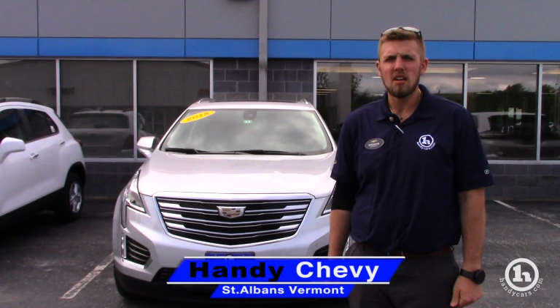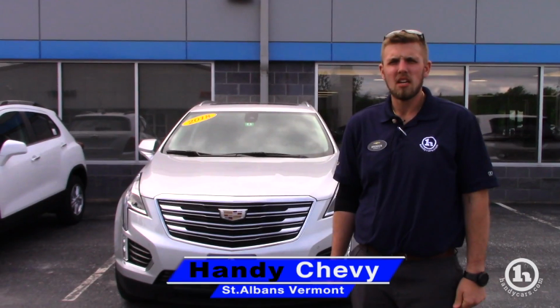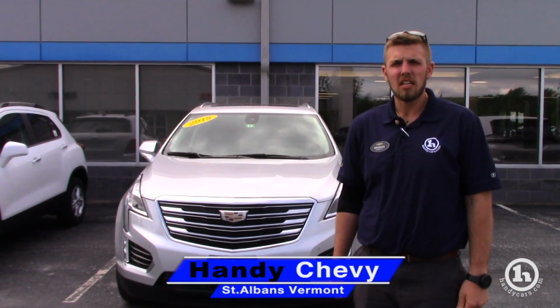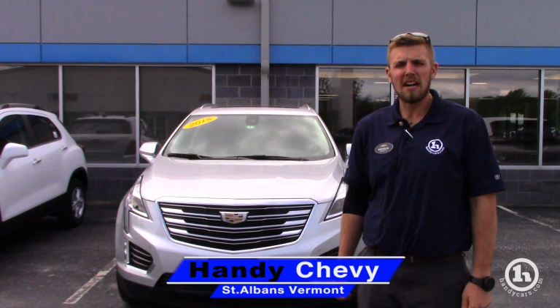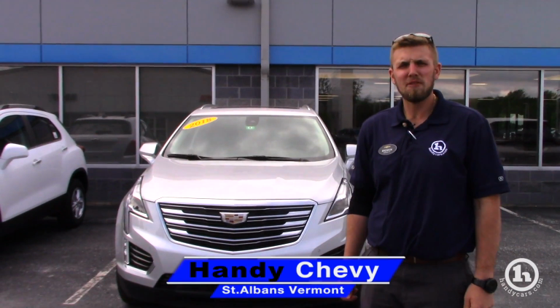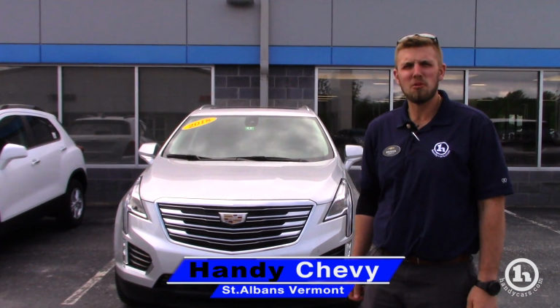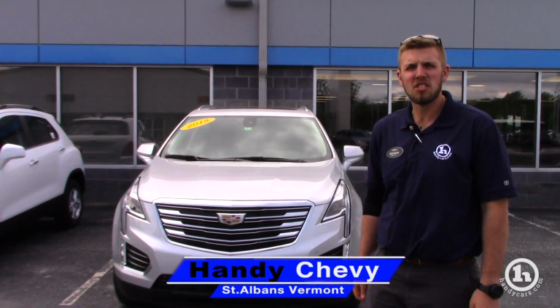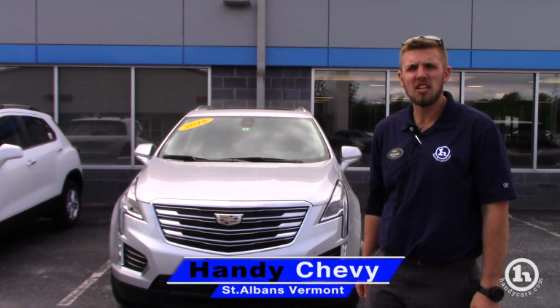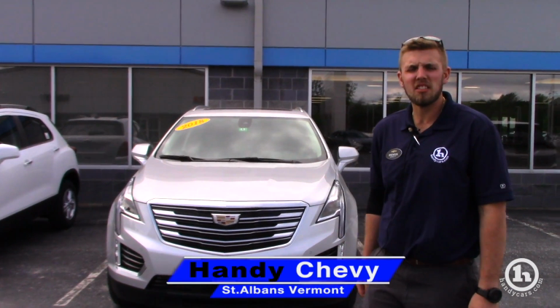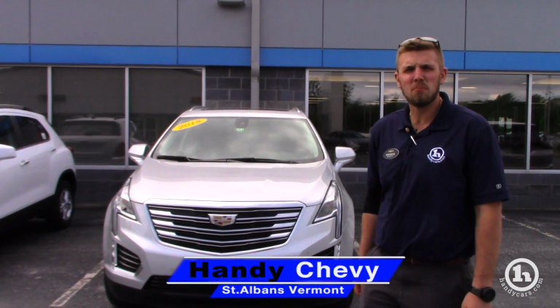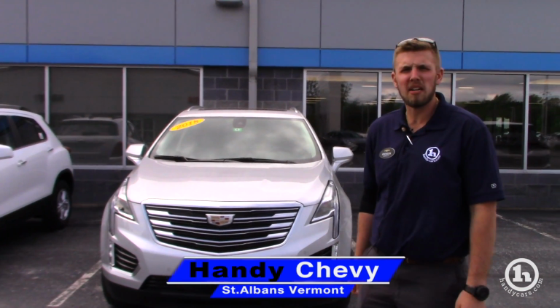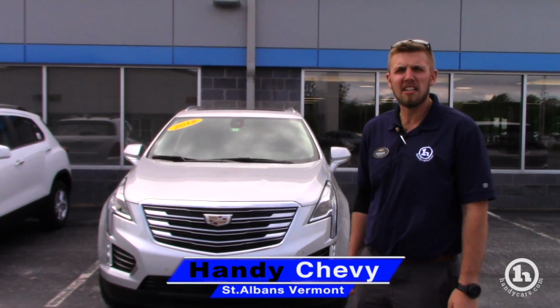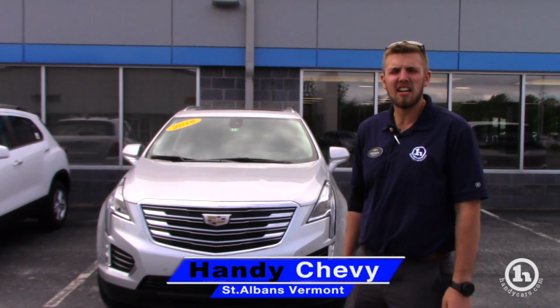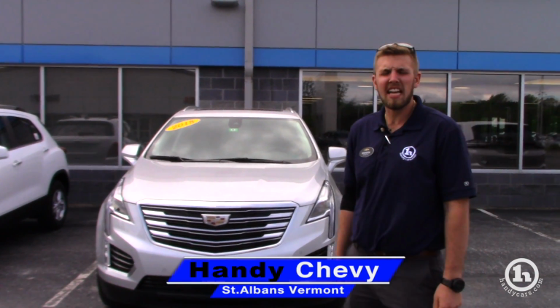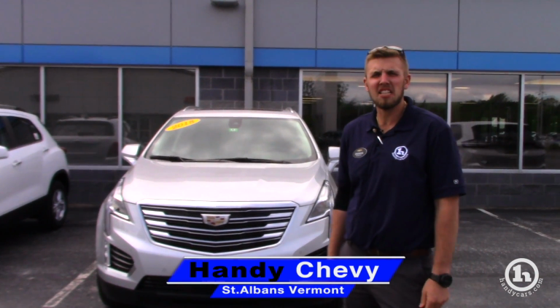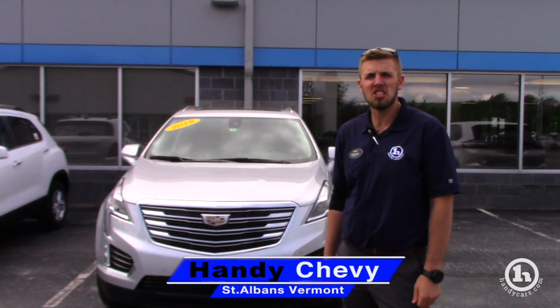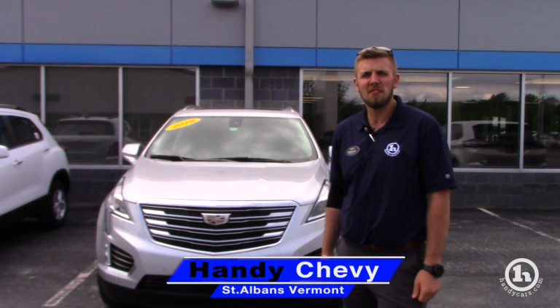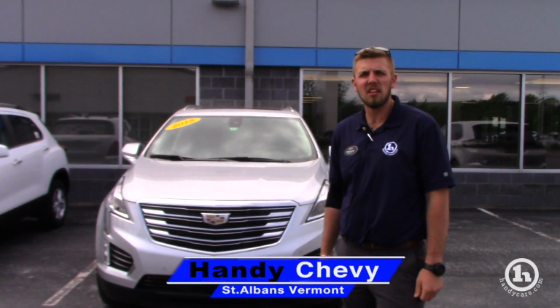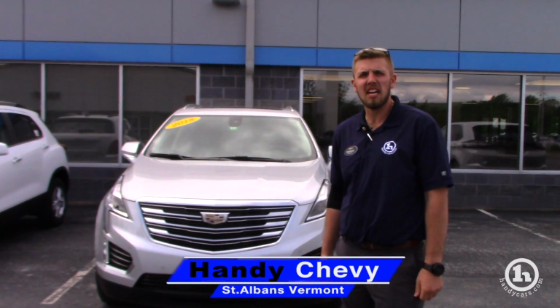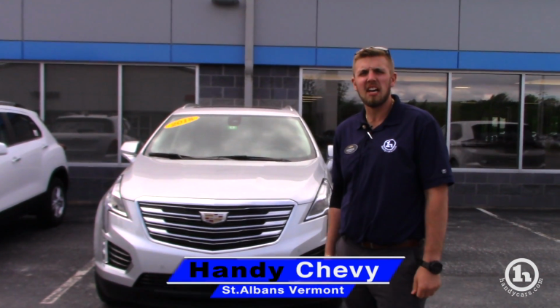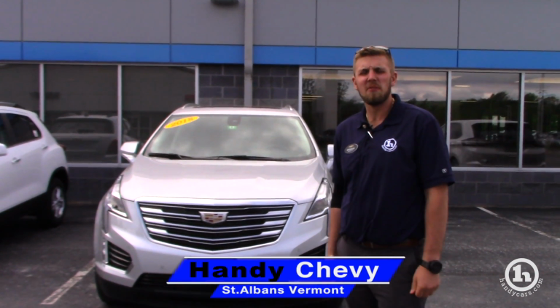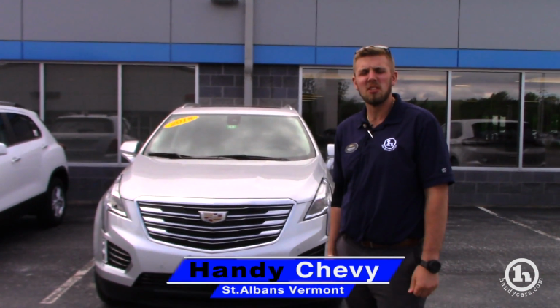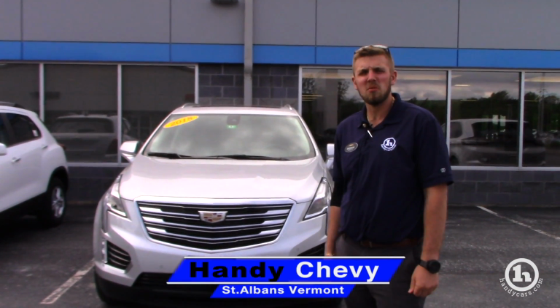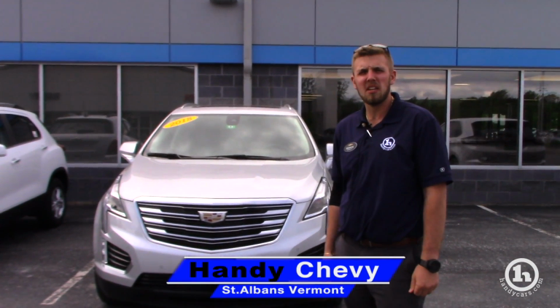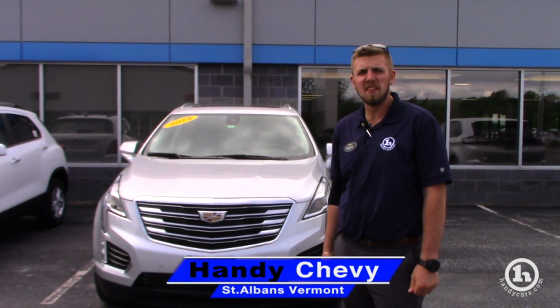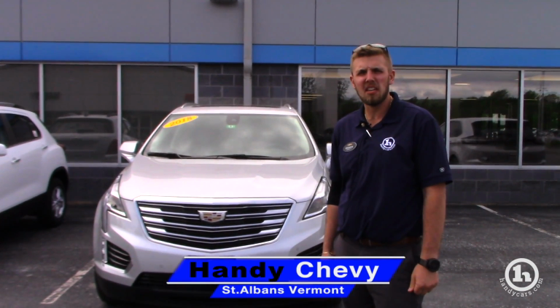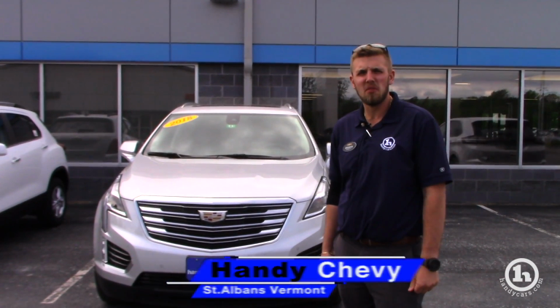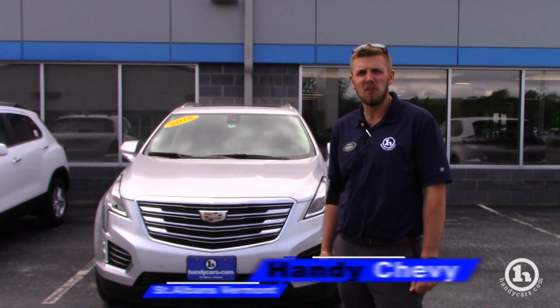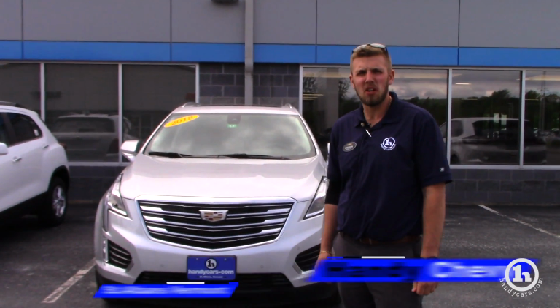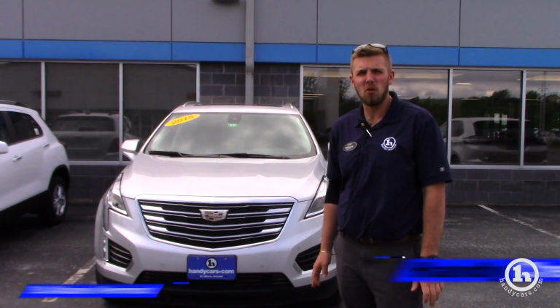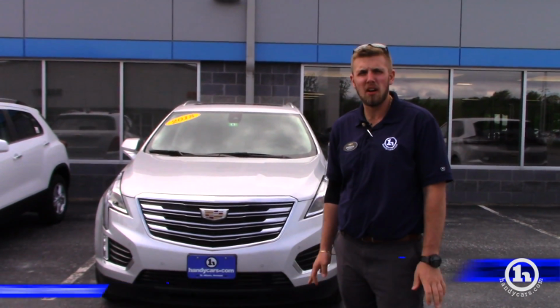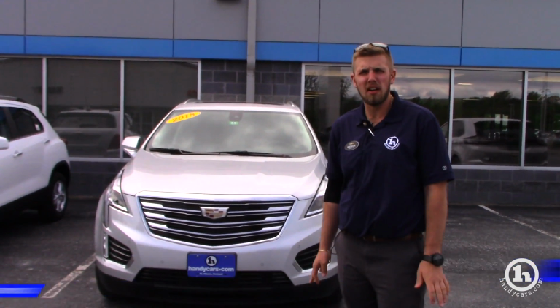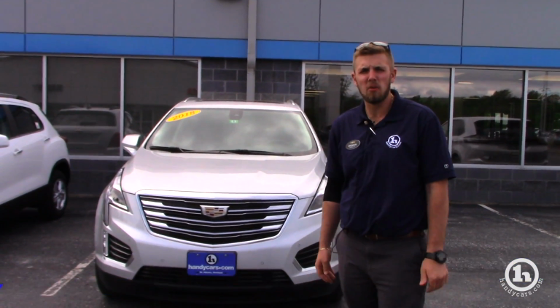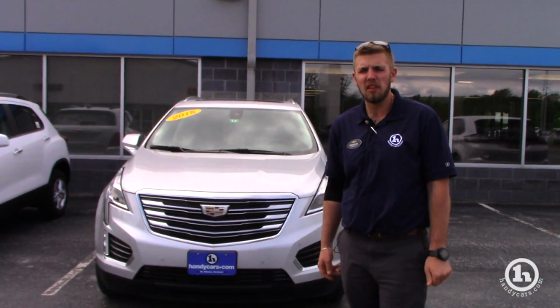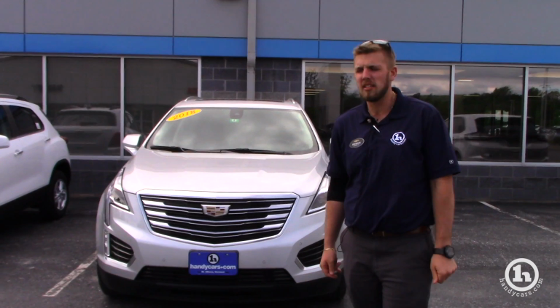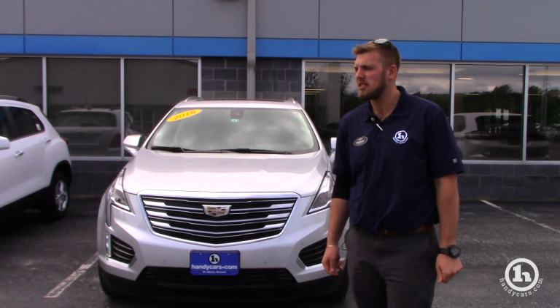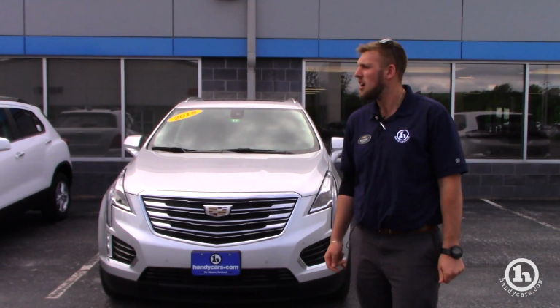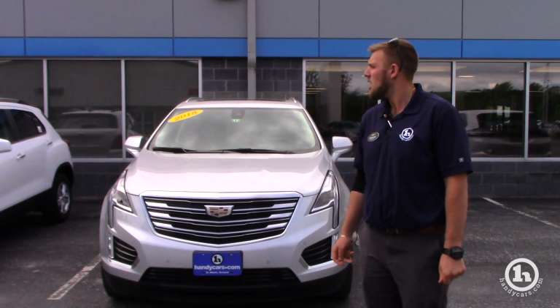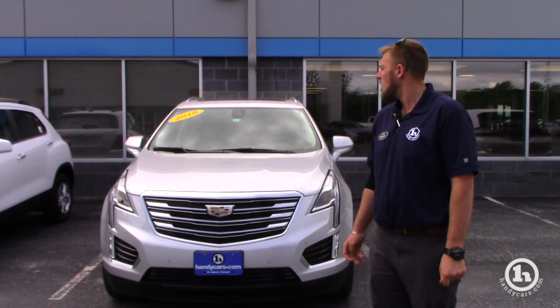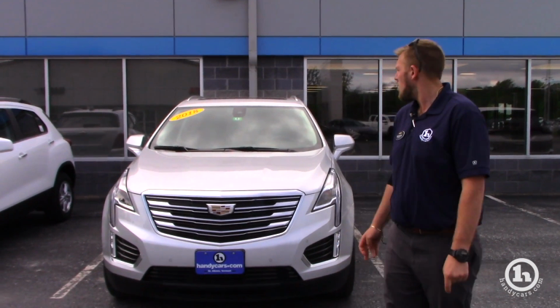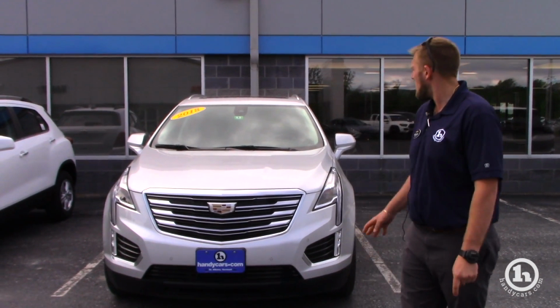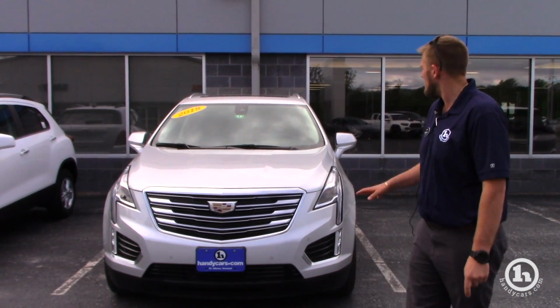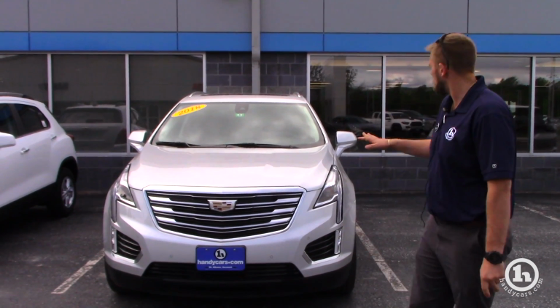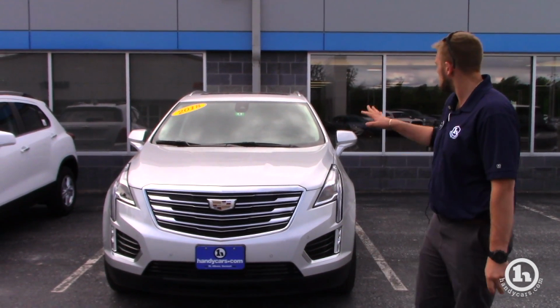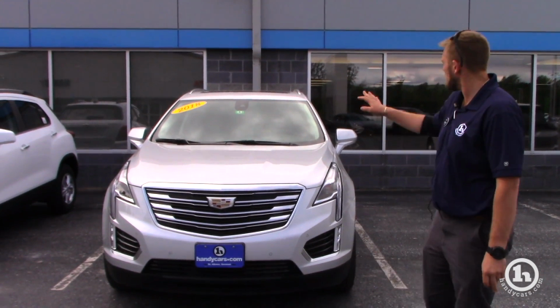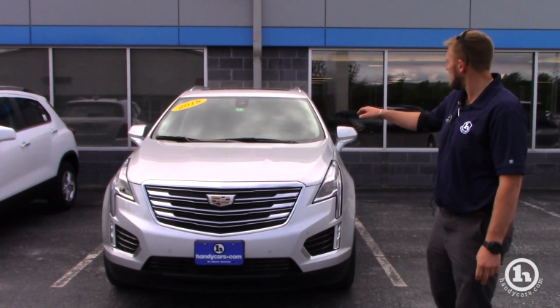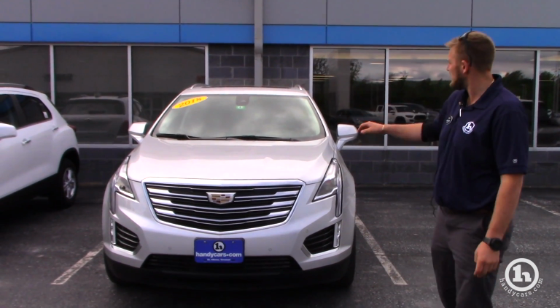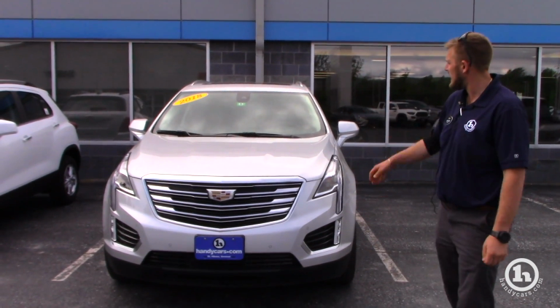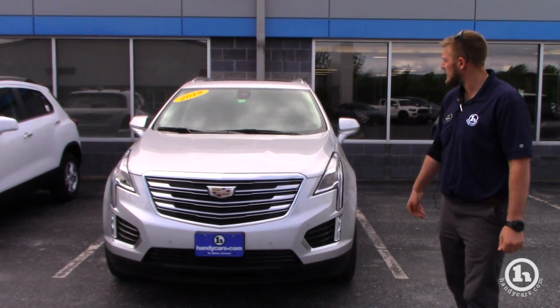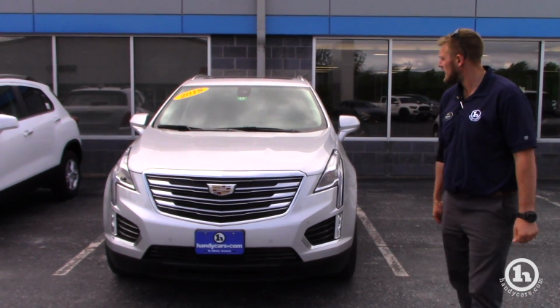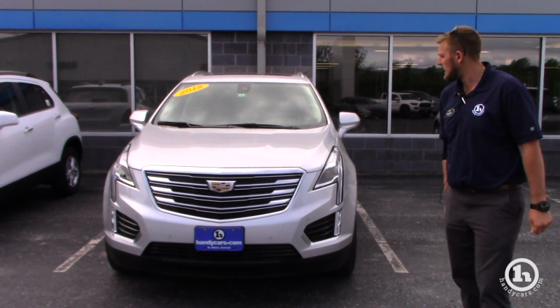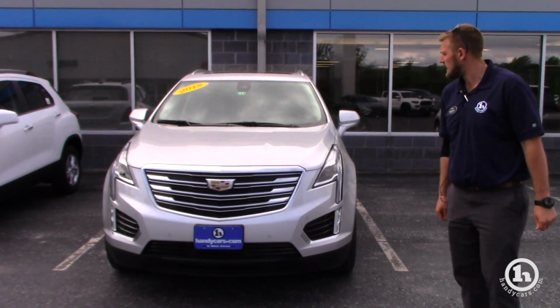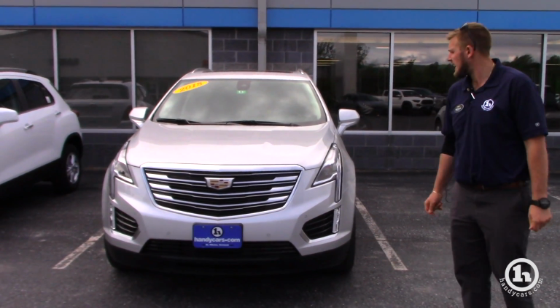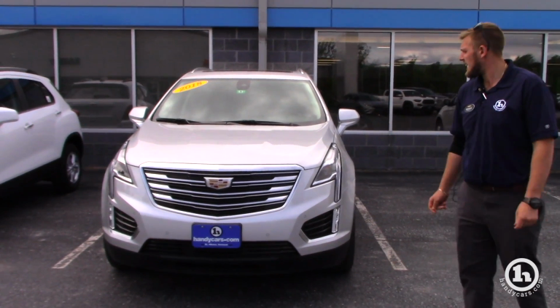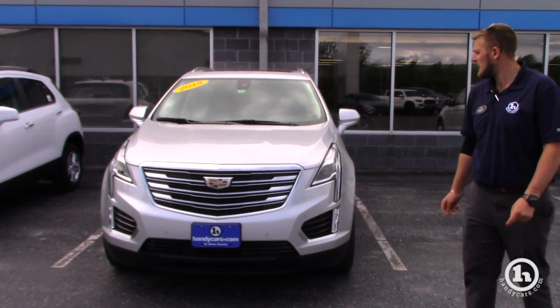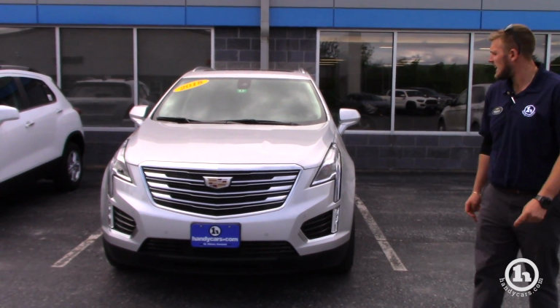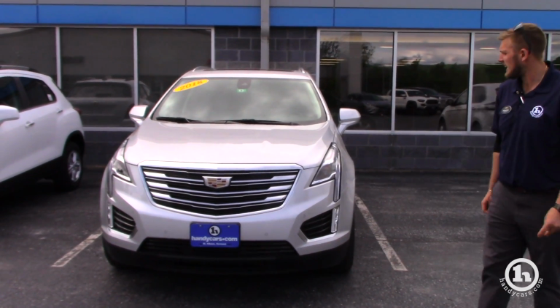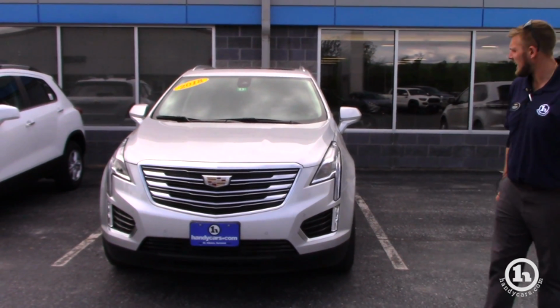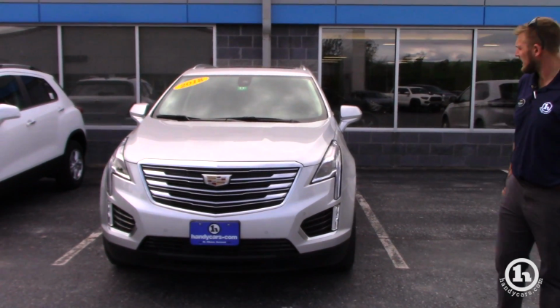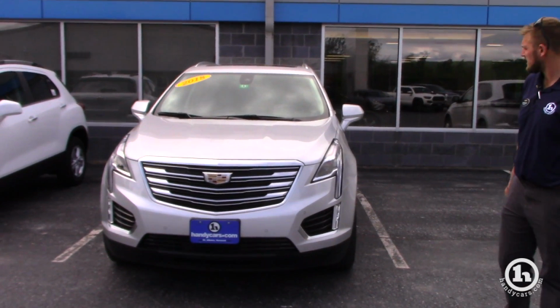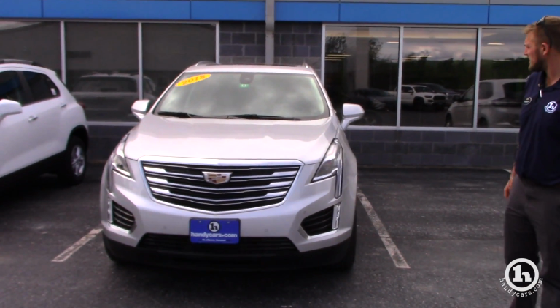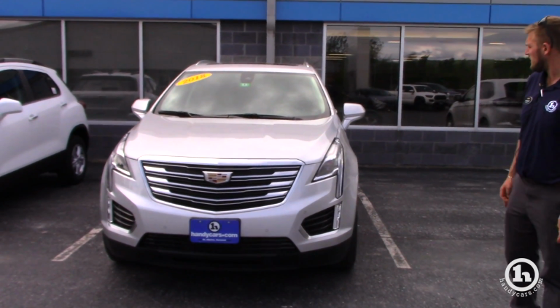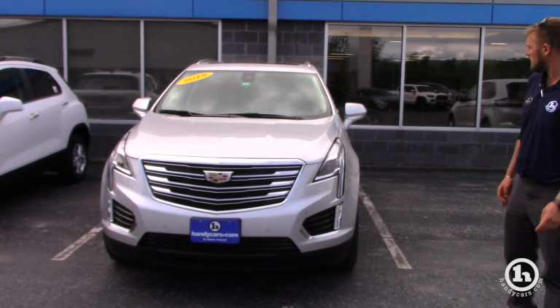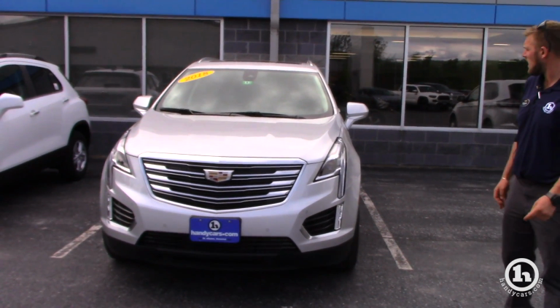Good afternoon, Michelle. This is Brendan here at Handy Chevrolet. I first want to thank you for inquiring with us on this 2018 Cadillac XT5.